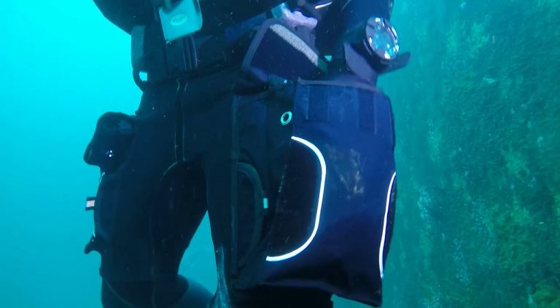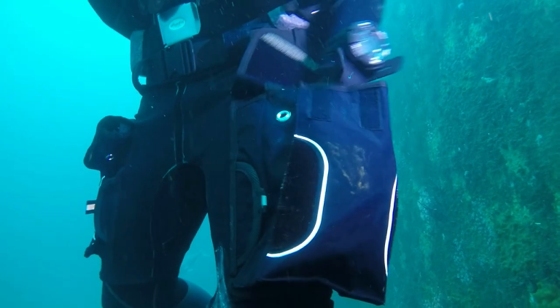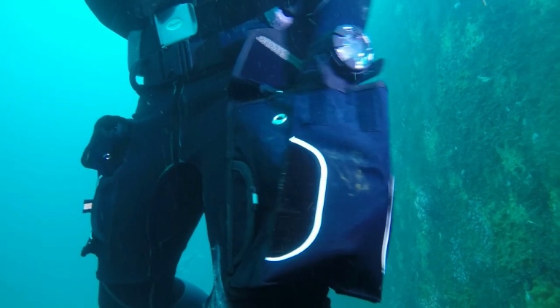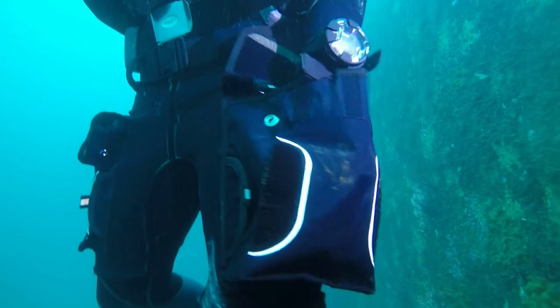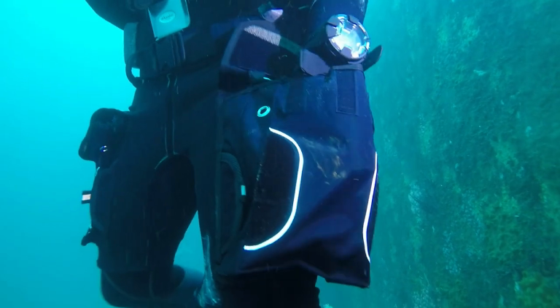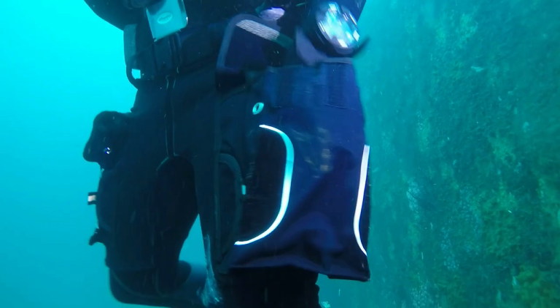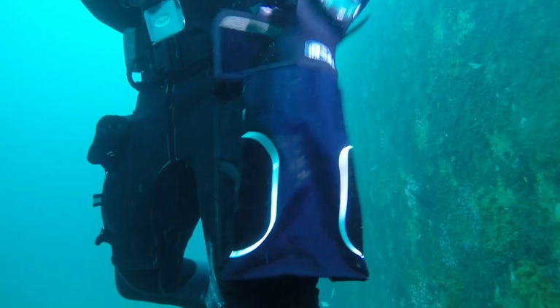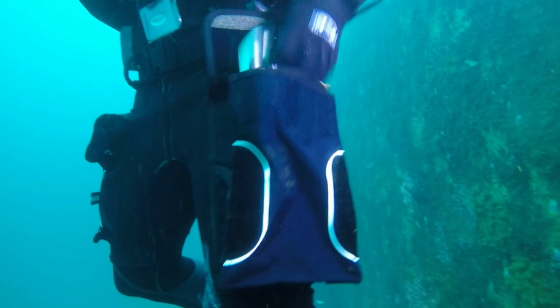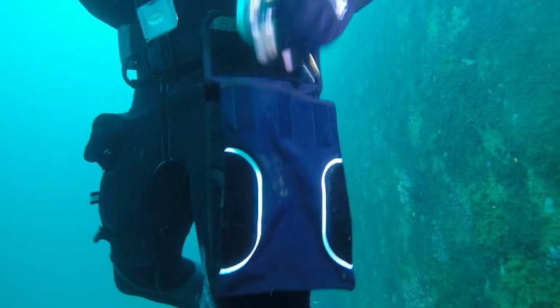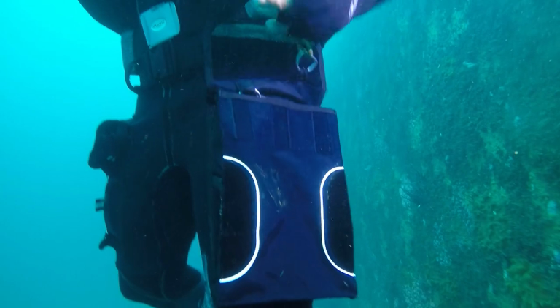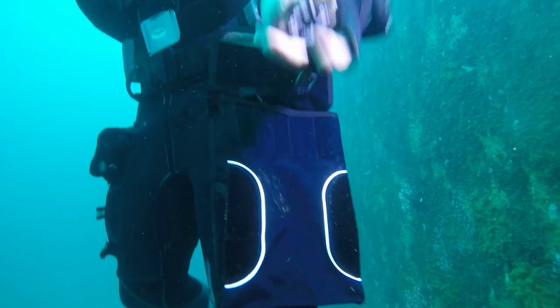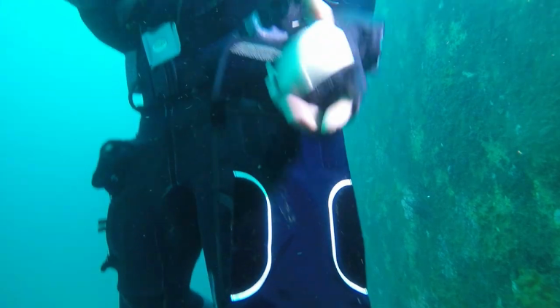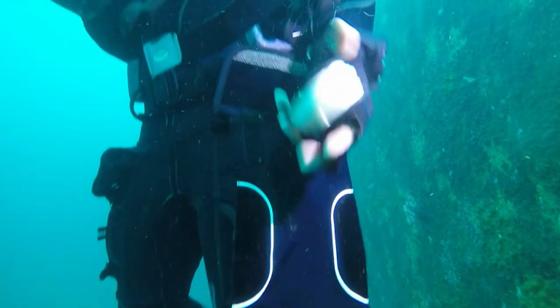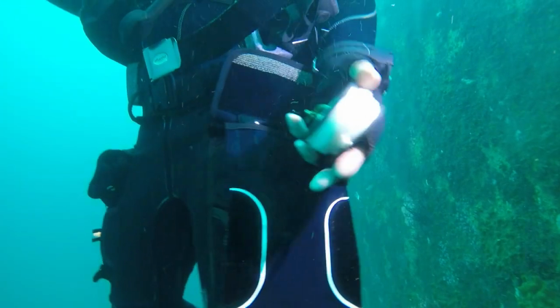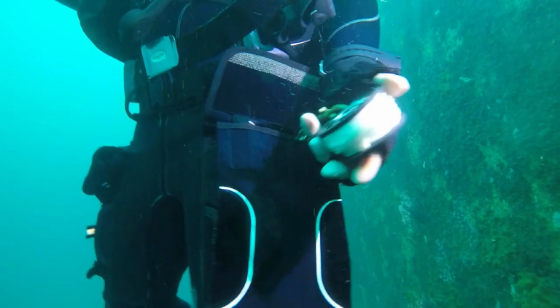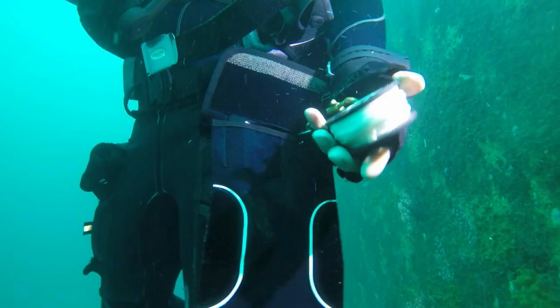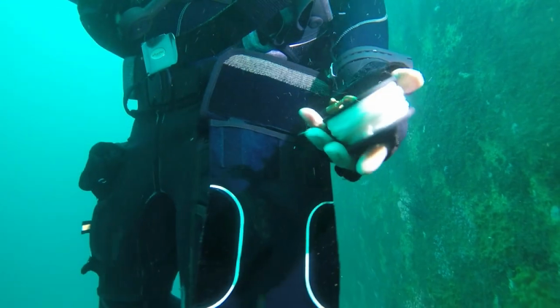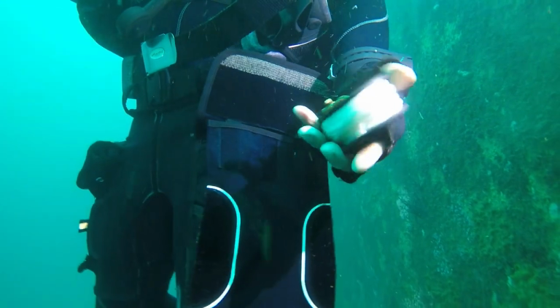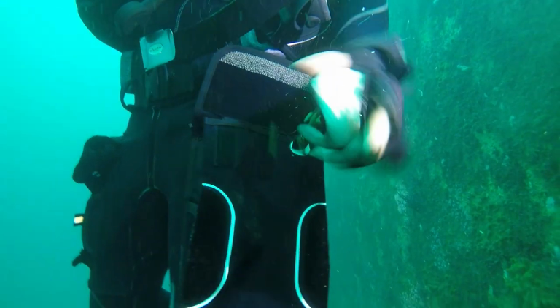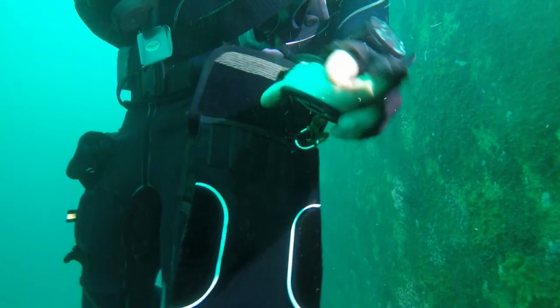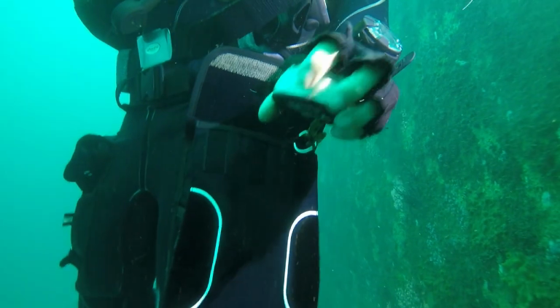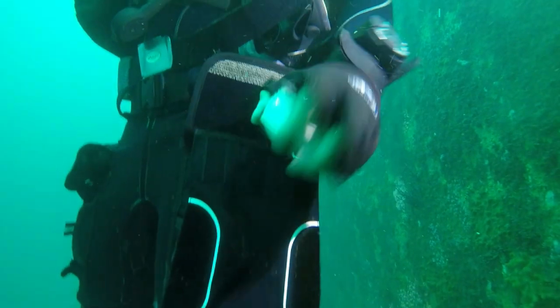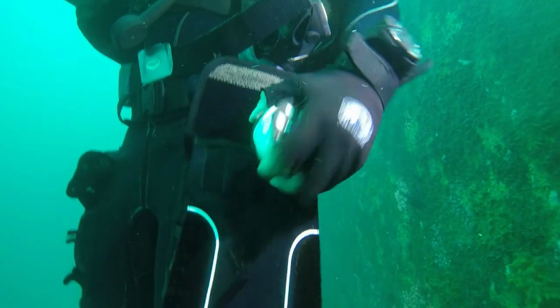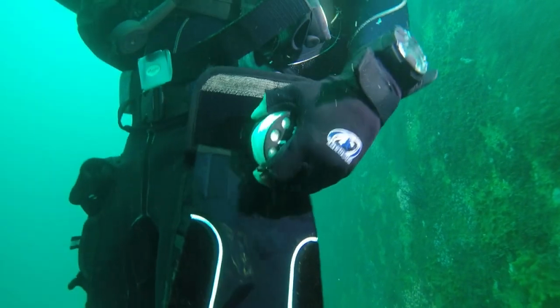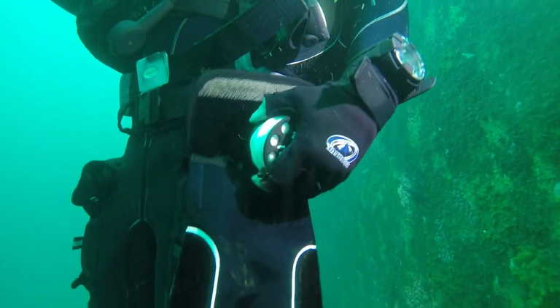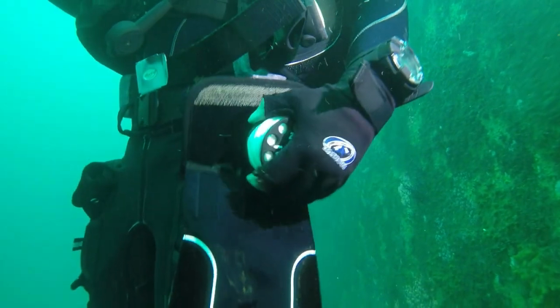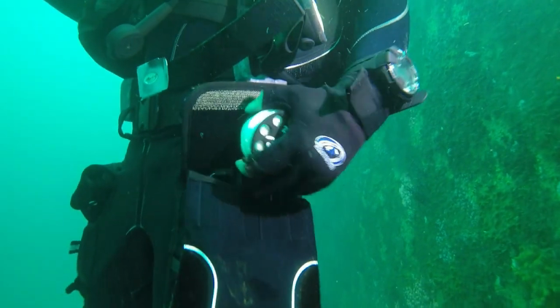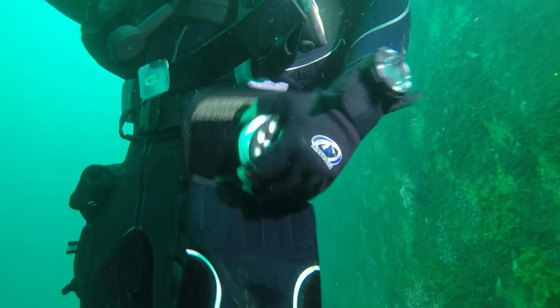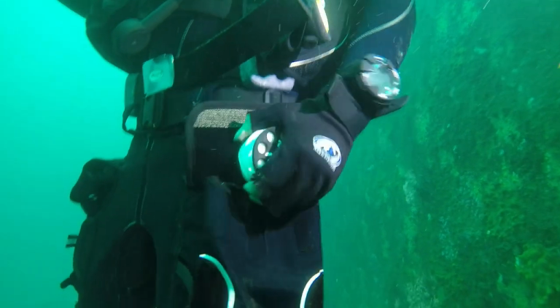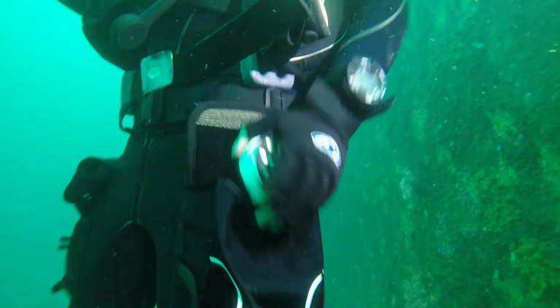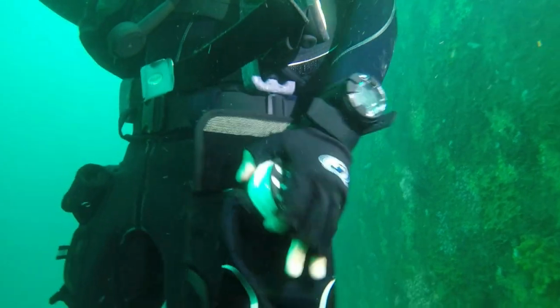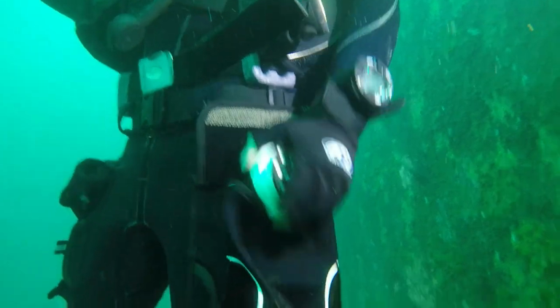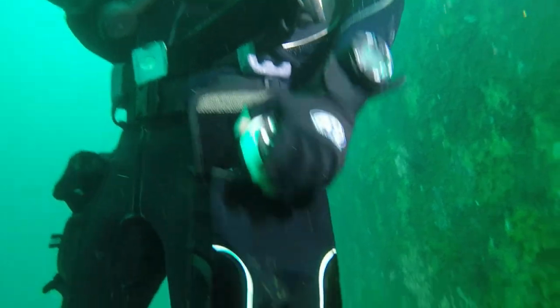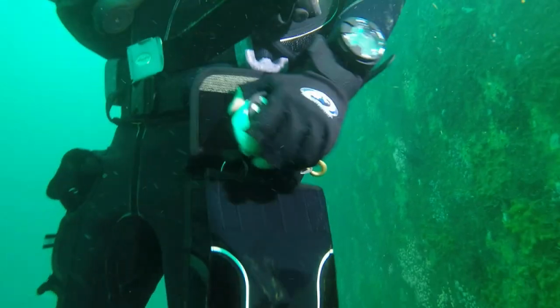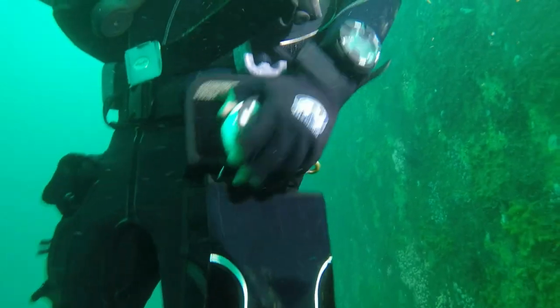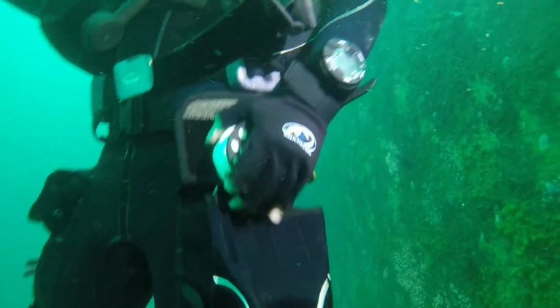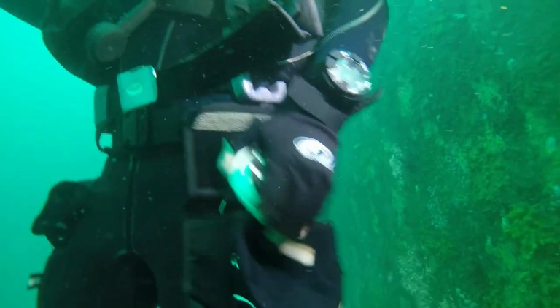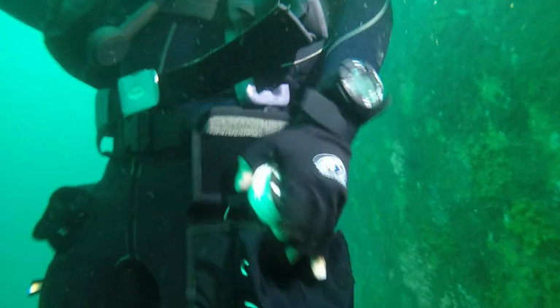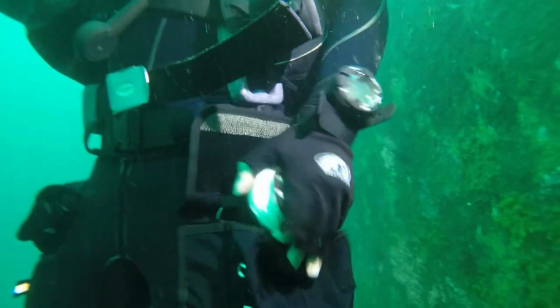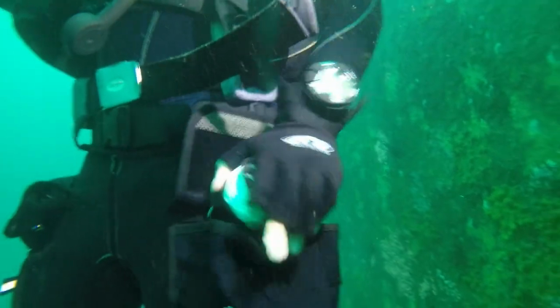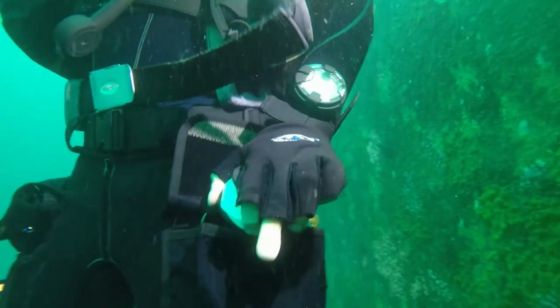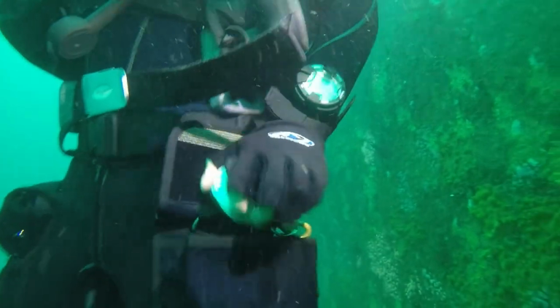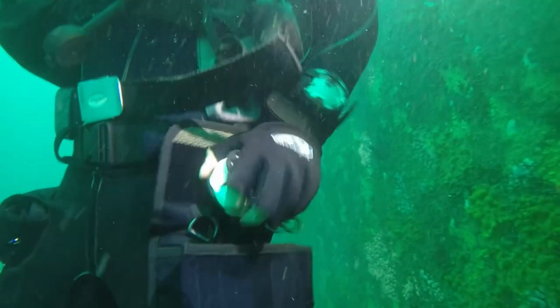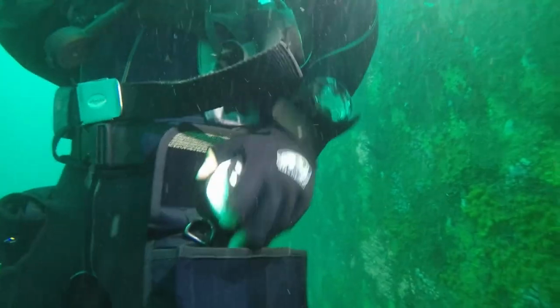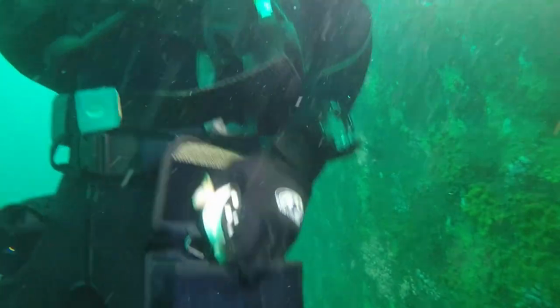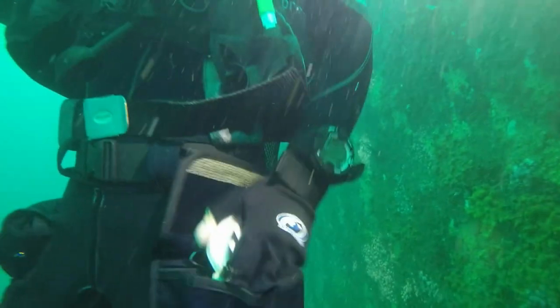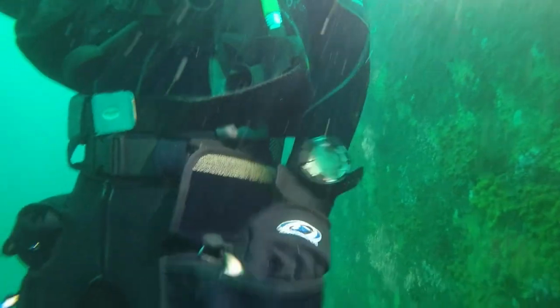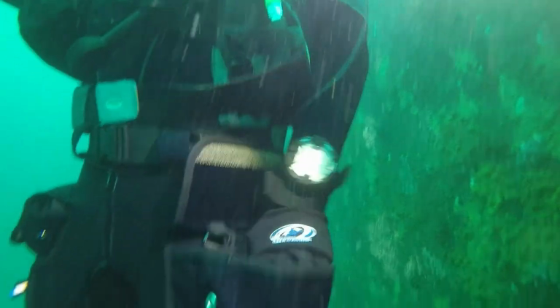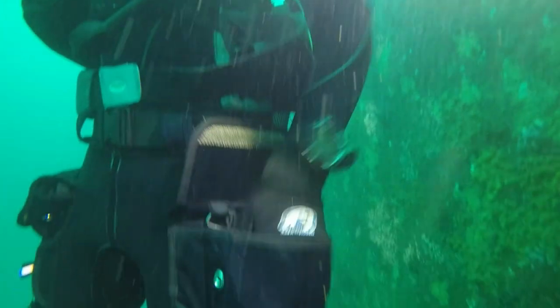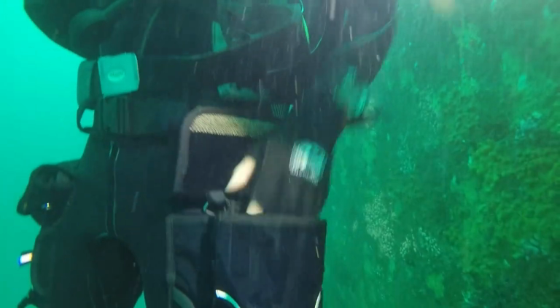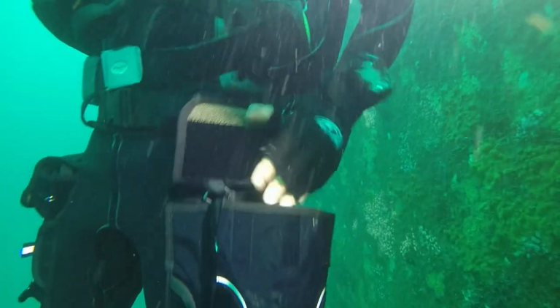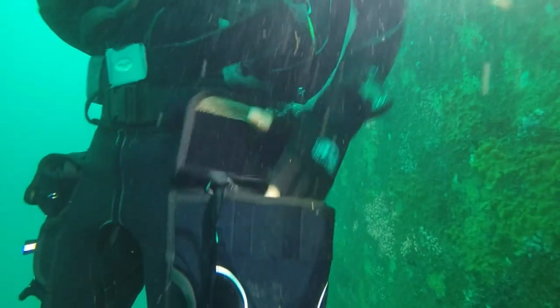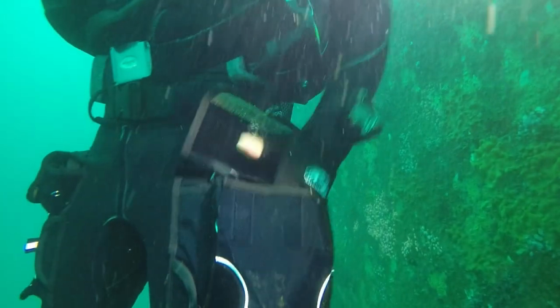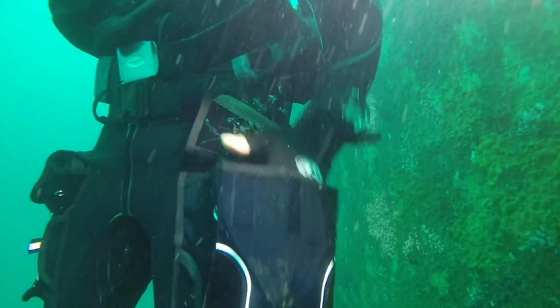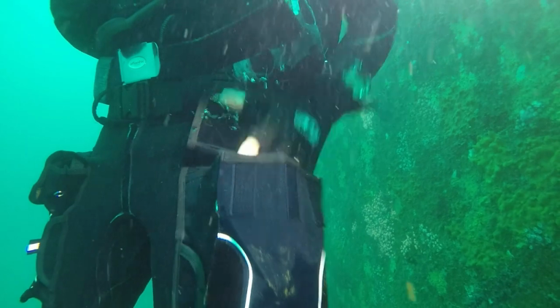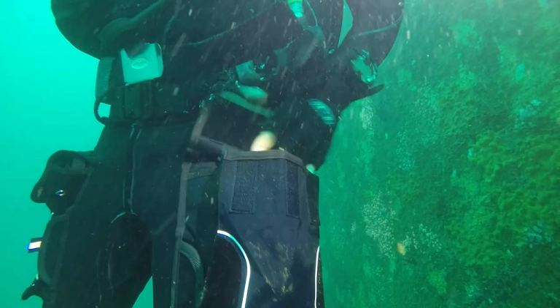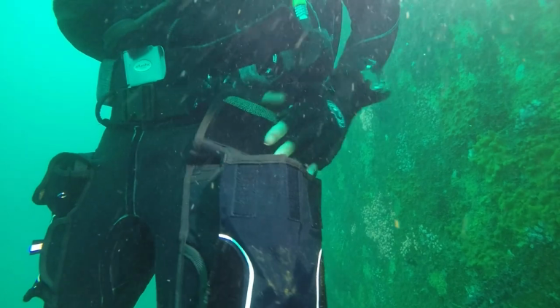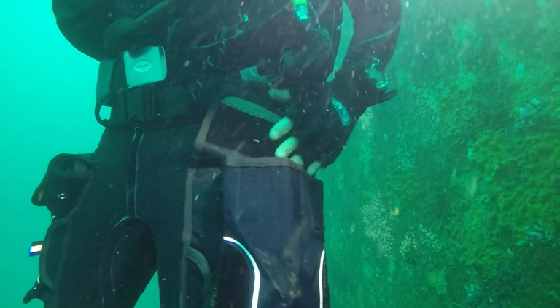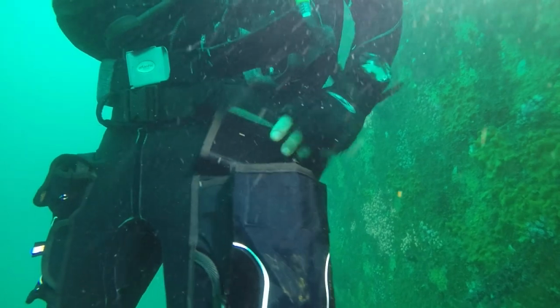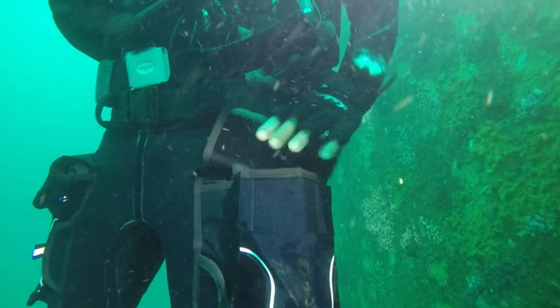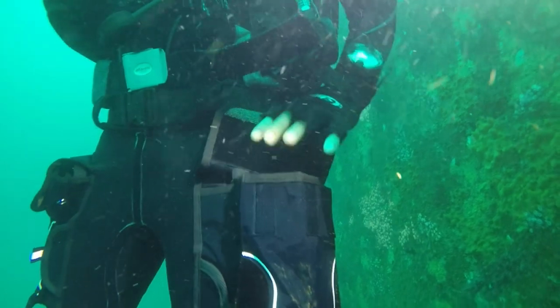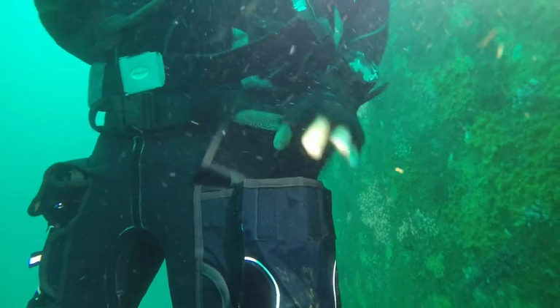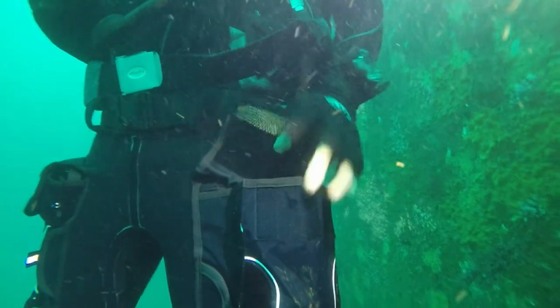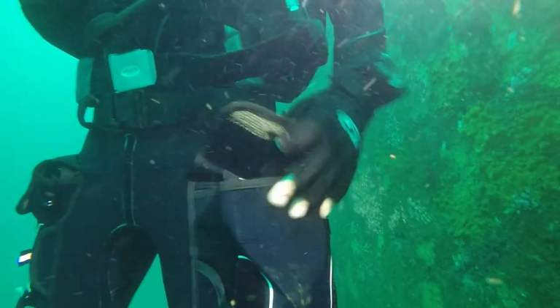Only downside after a year of usage is that some of the drain holes at the bottom of the pockets started to corrode.